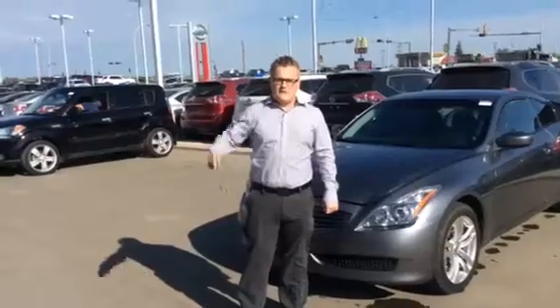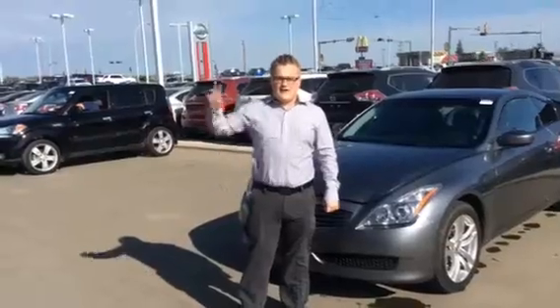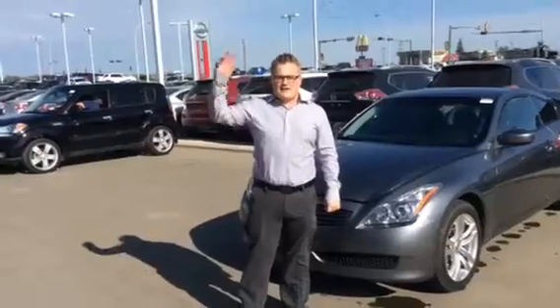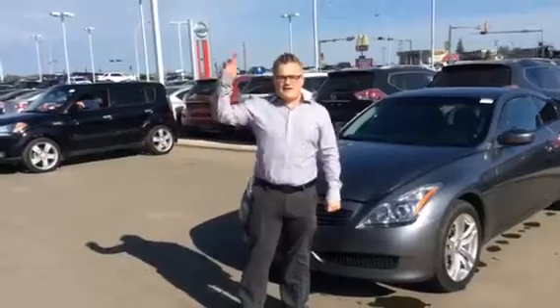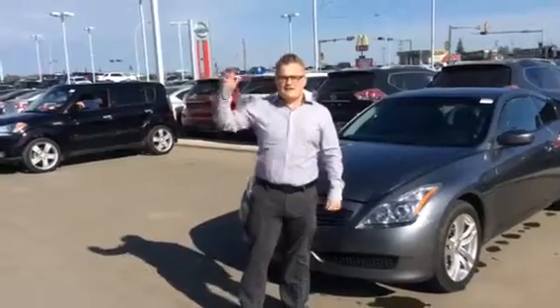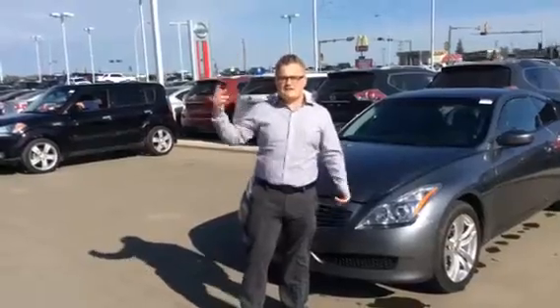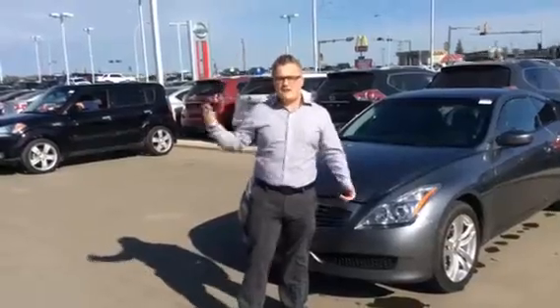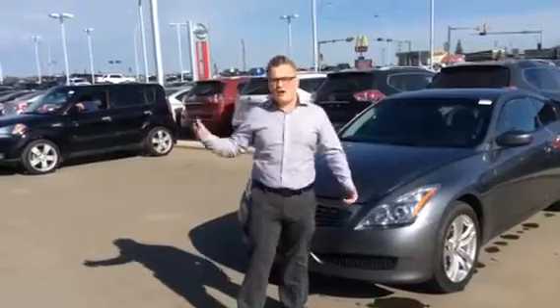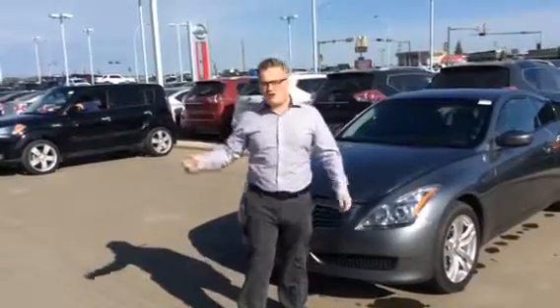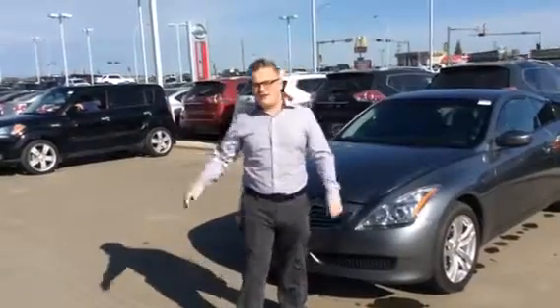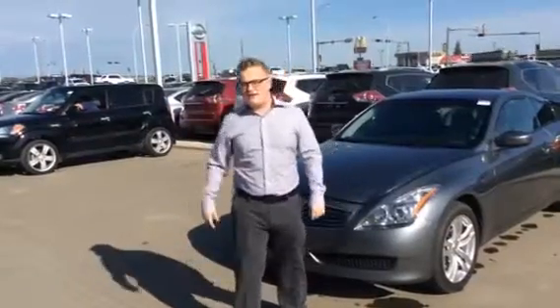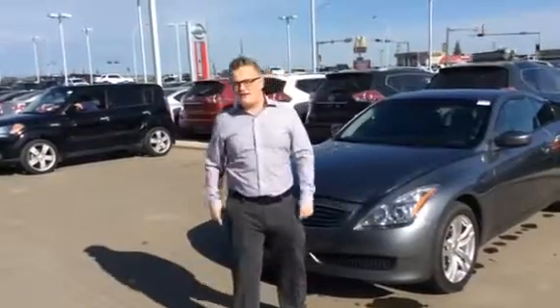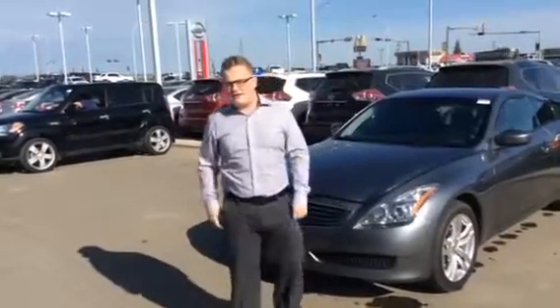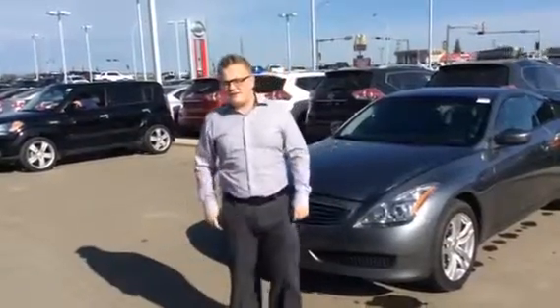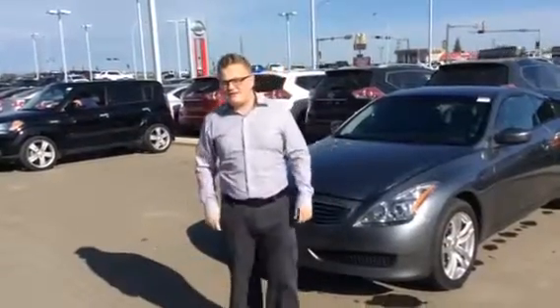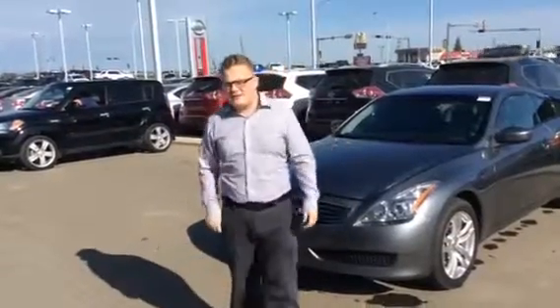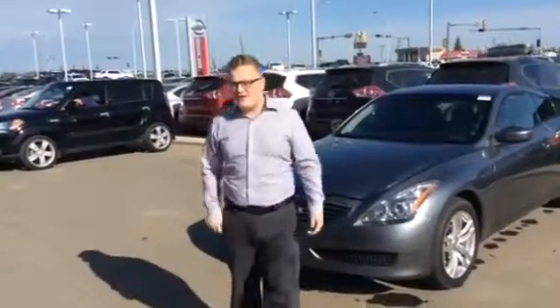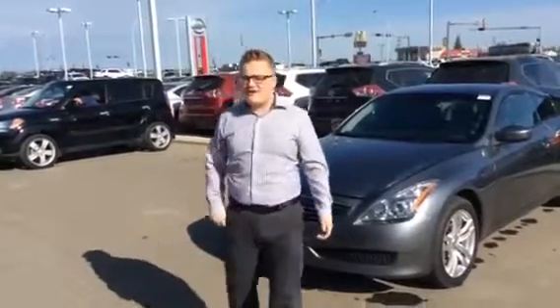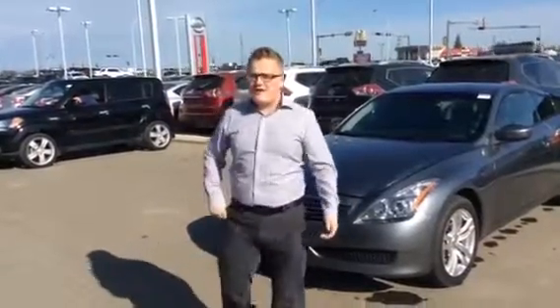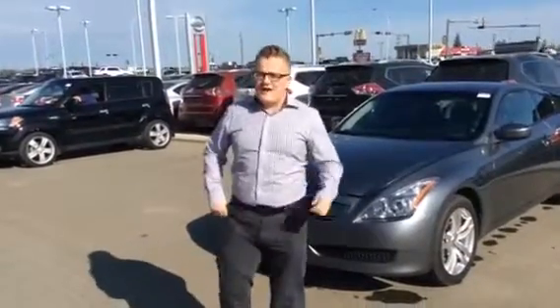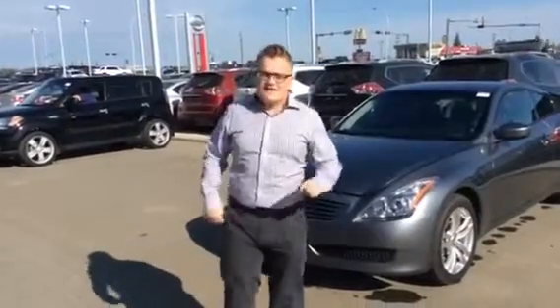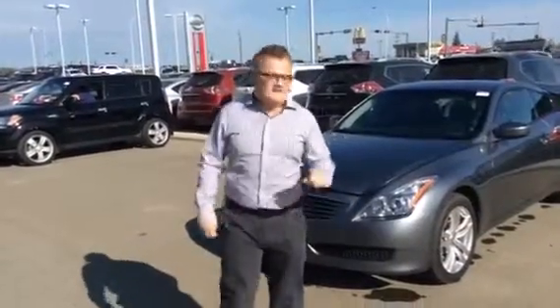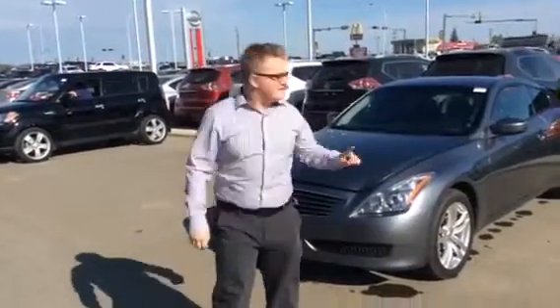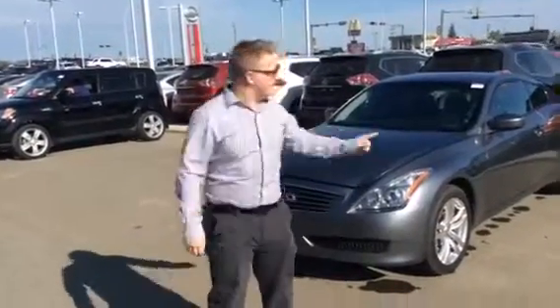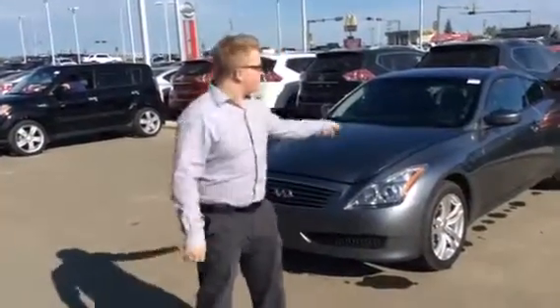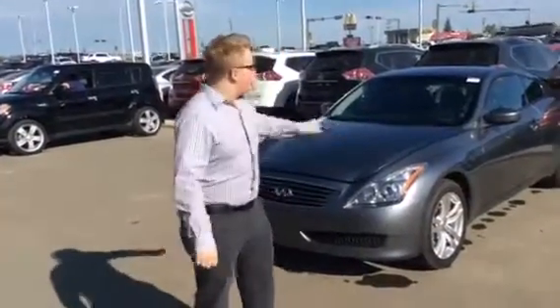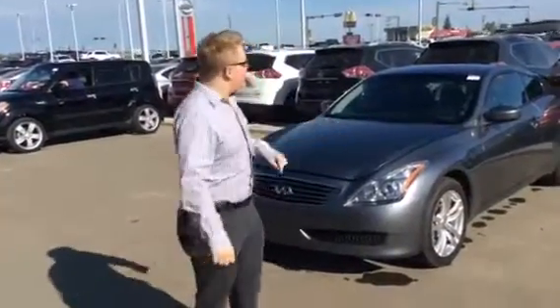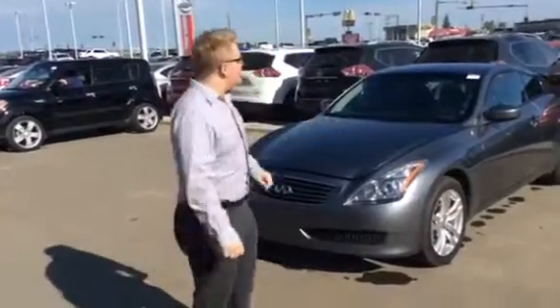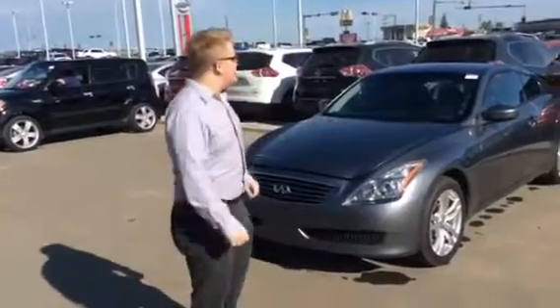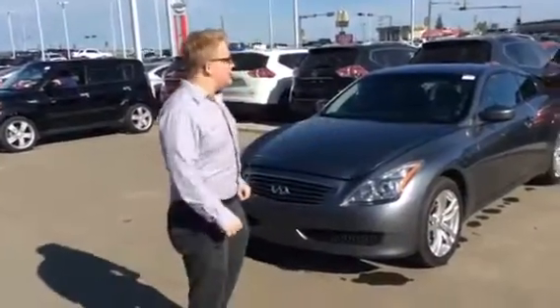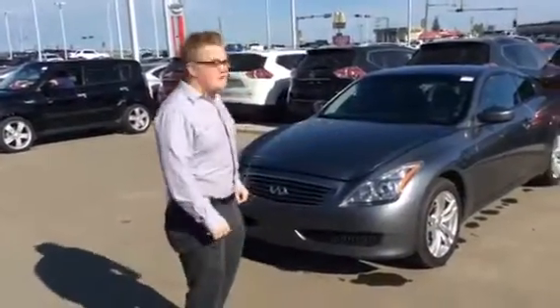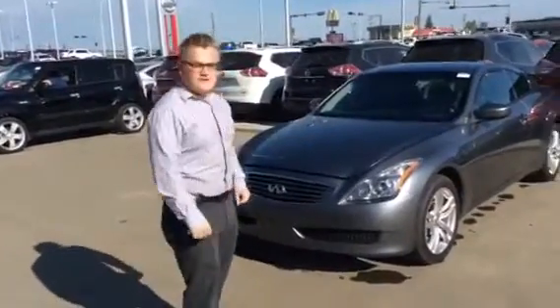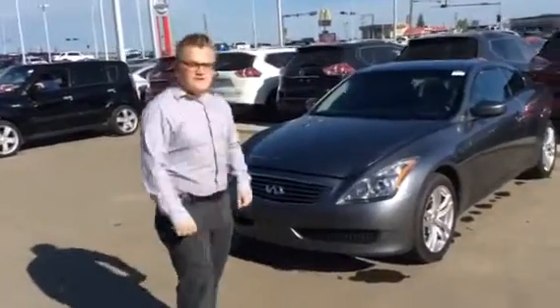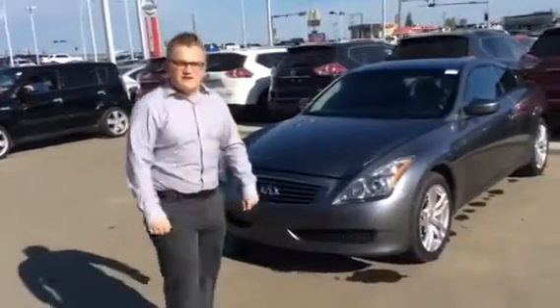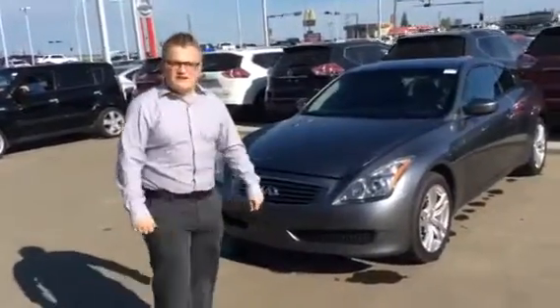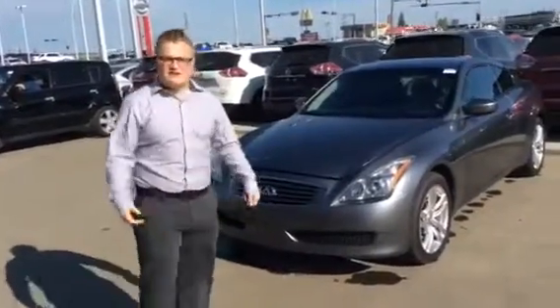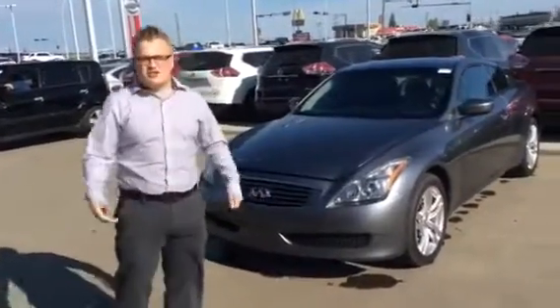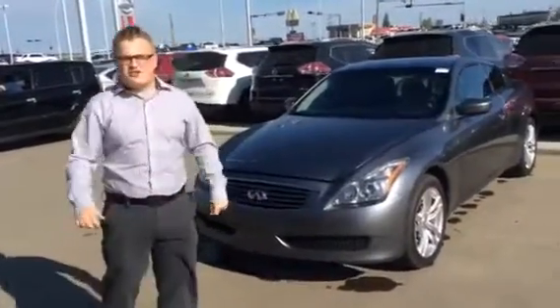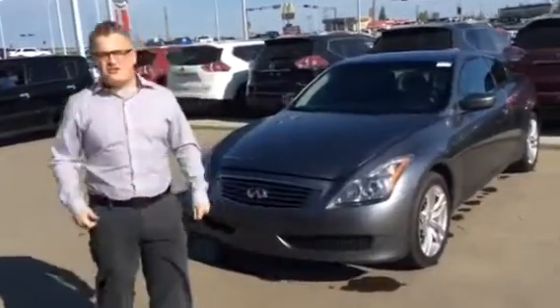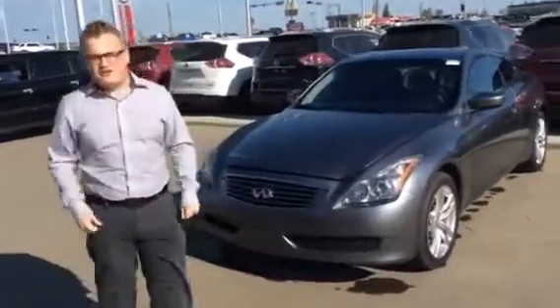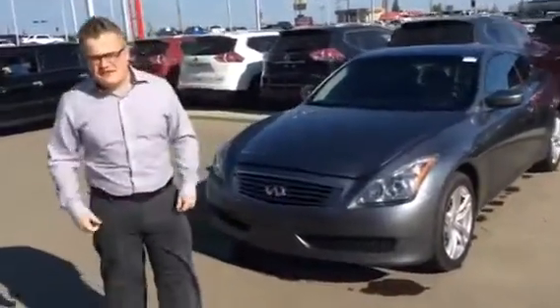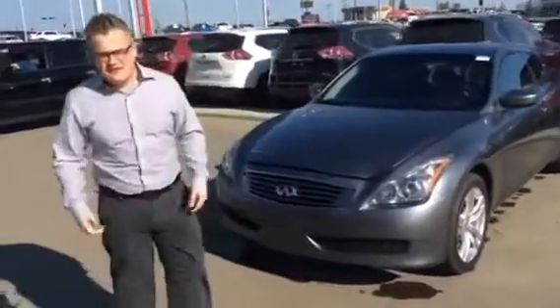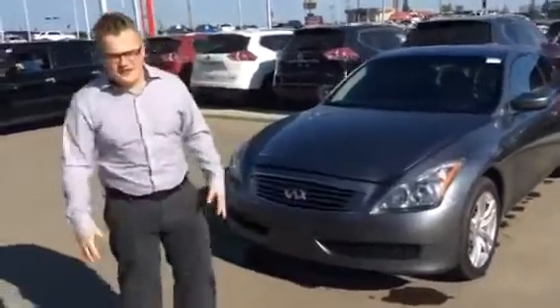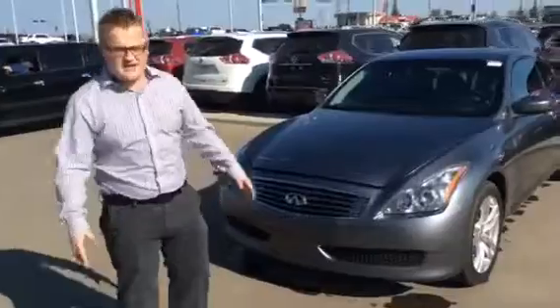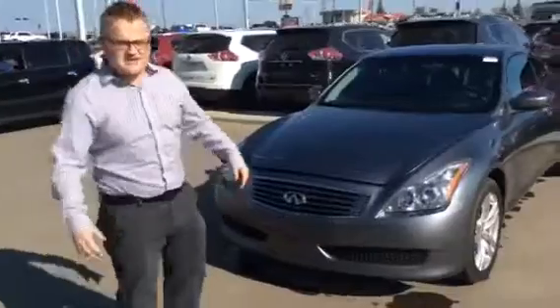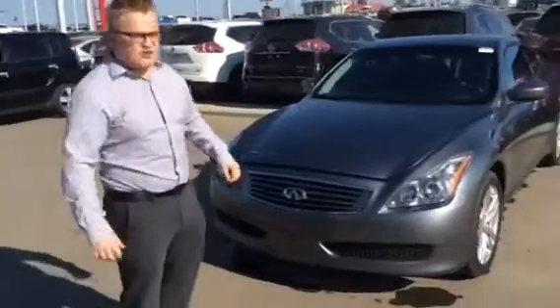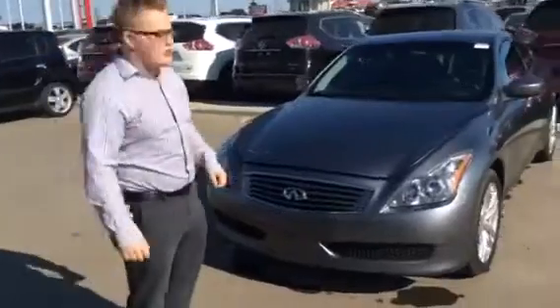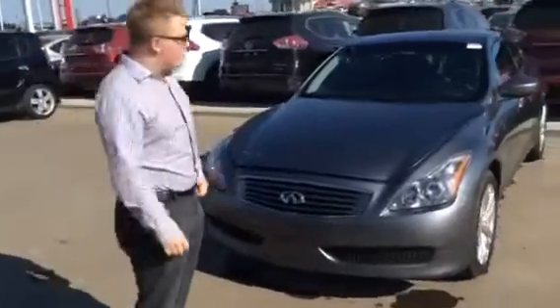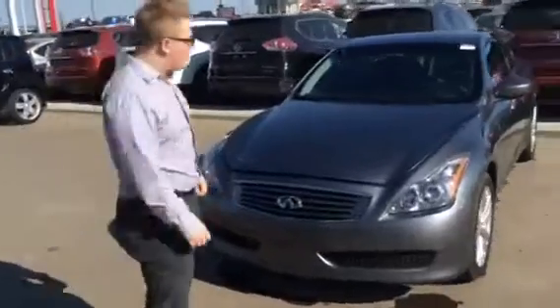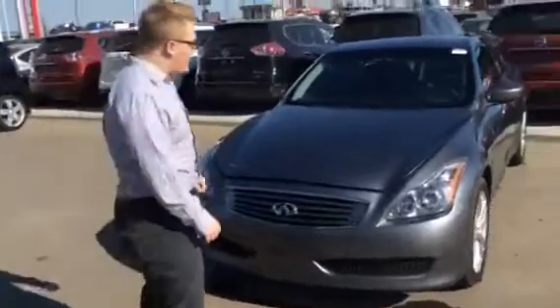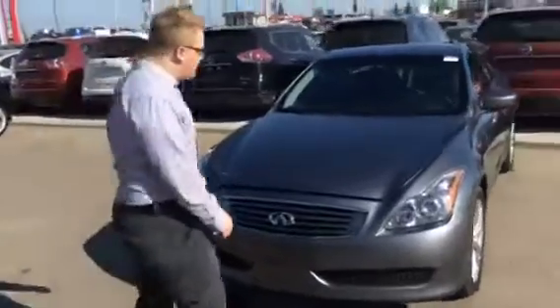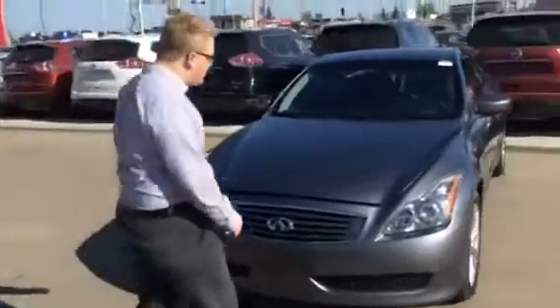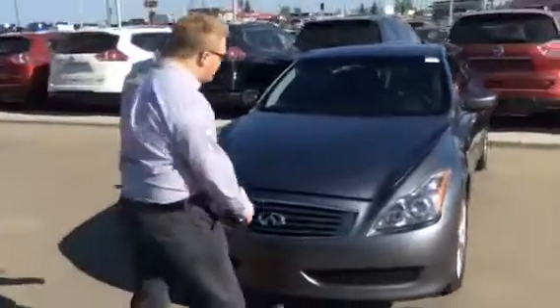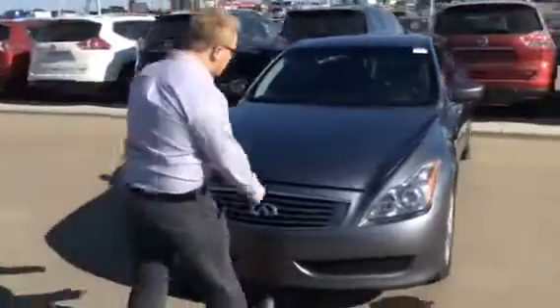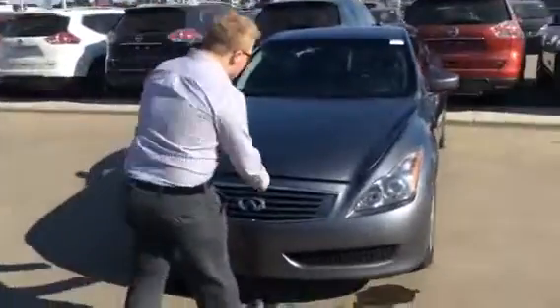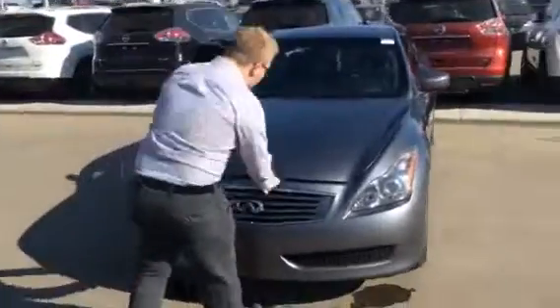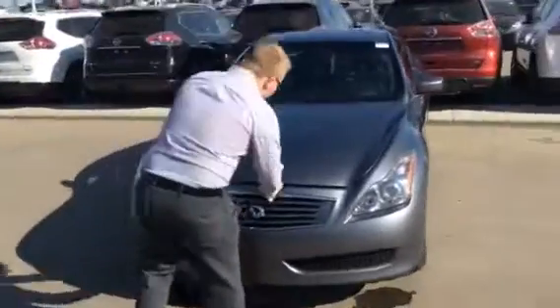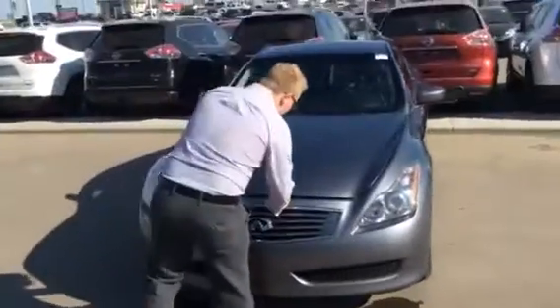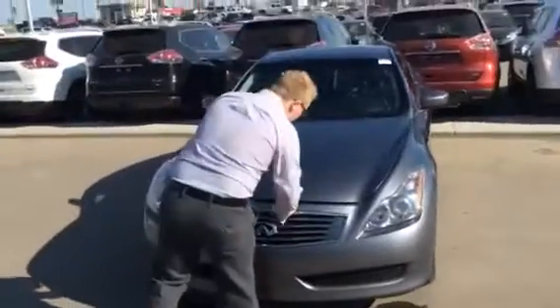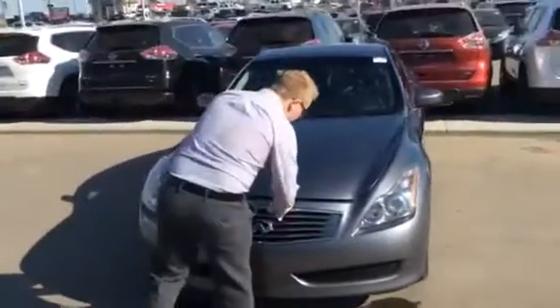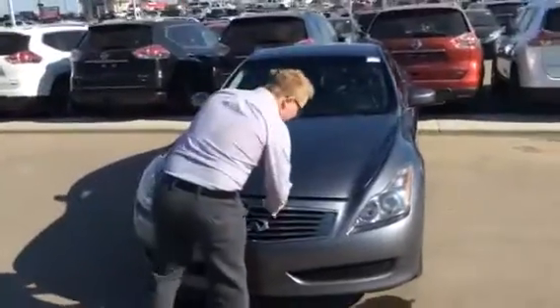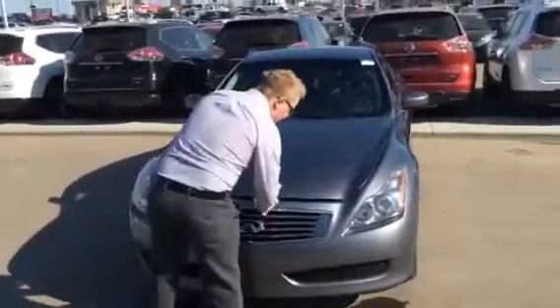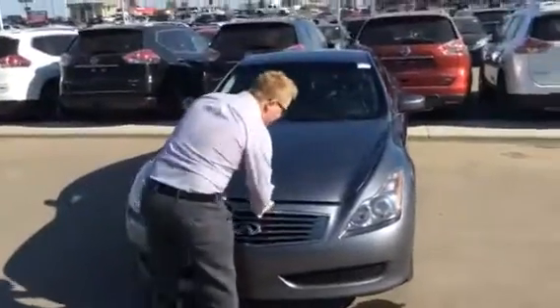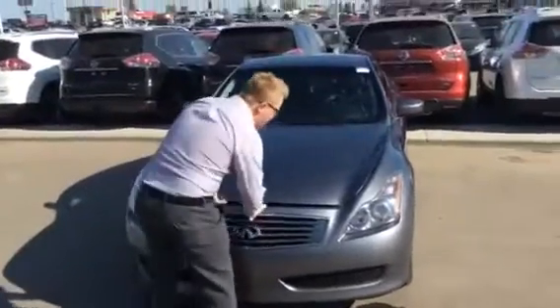Hey Keith, it's Mark at Allie Nissan, and this is the Infiniti G37 that you inquired about — your two-level hood.